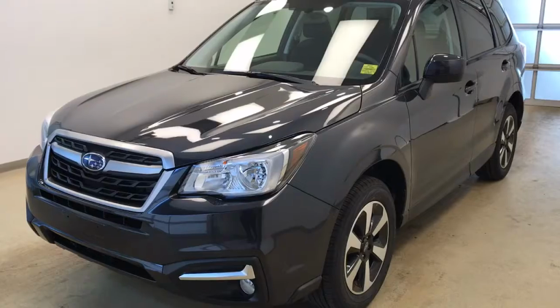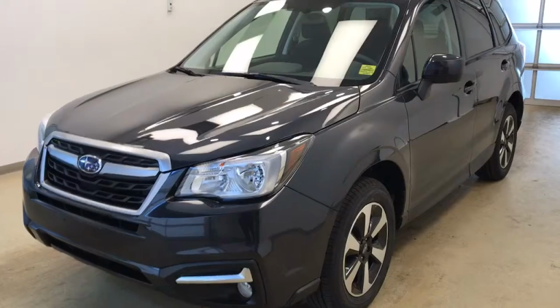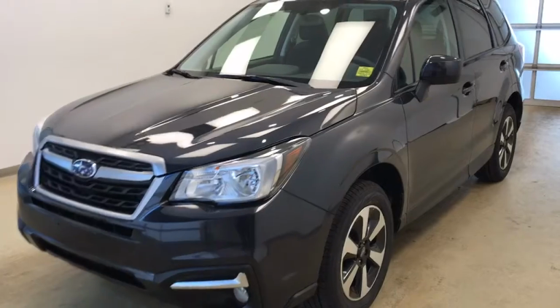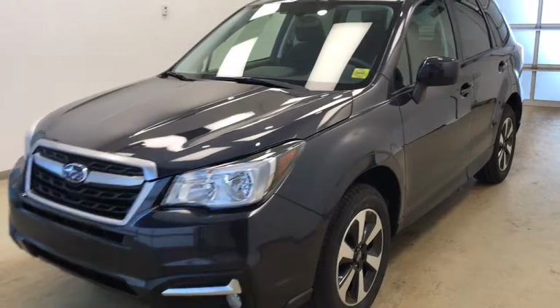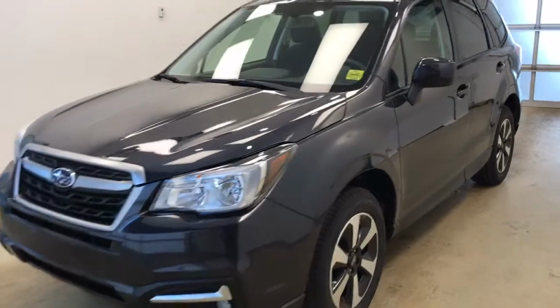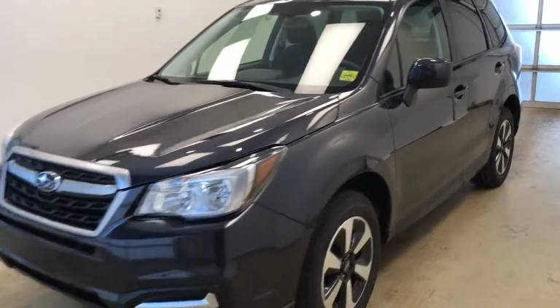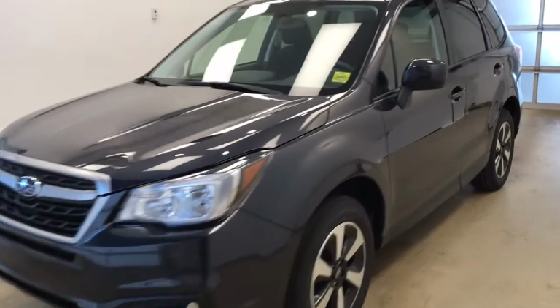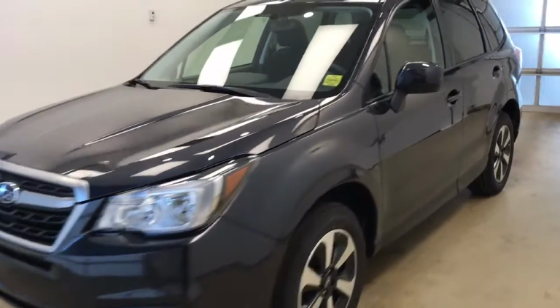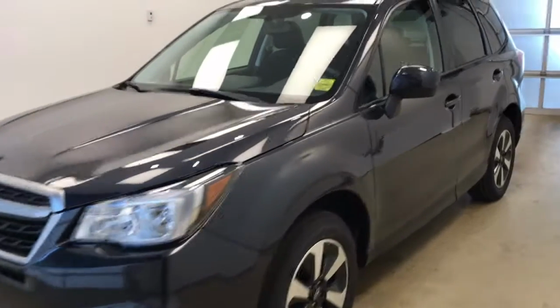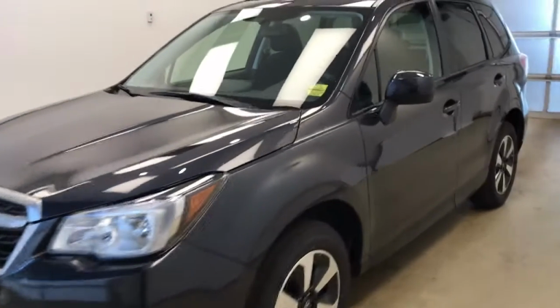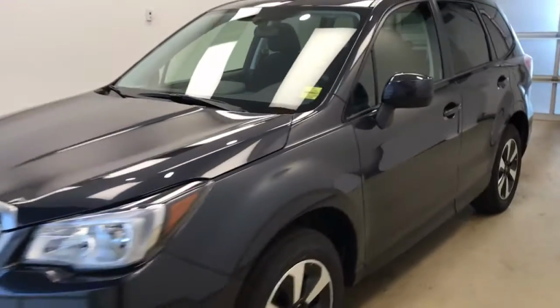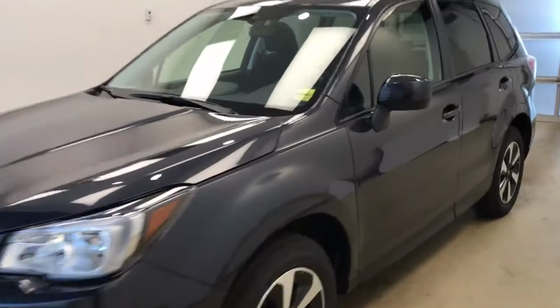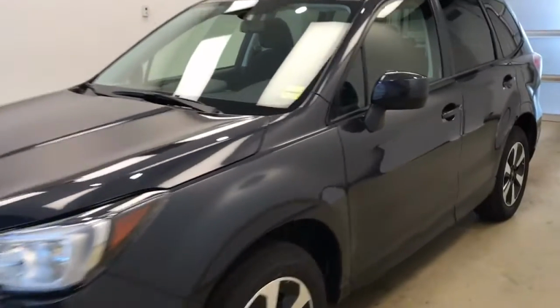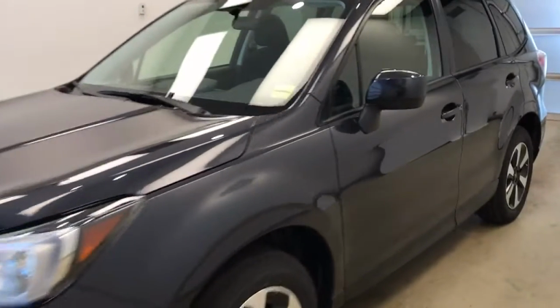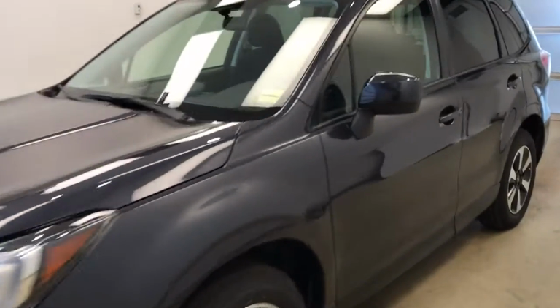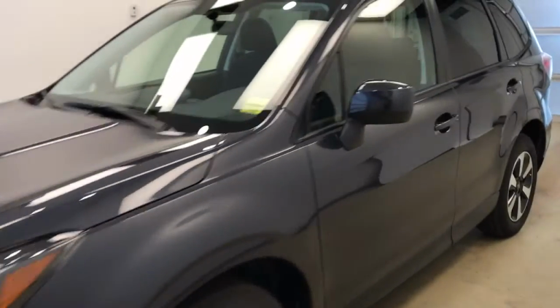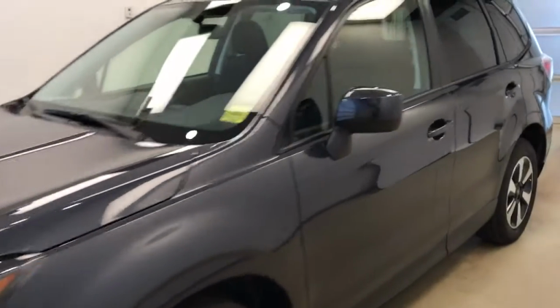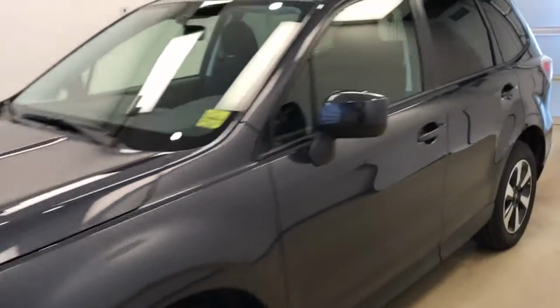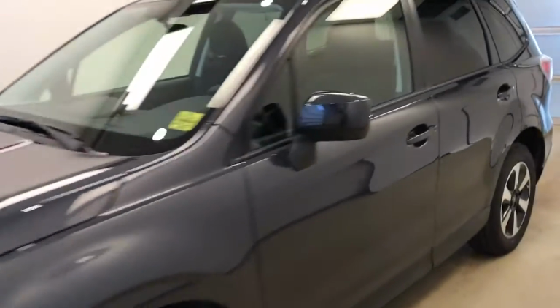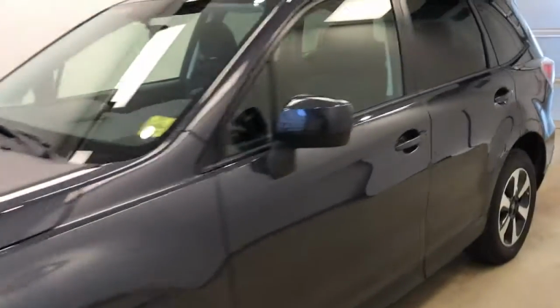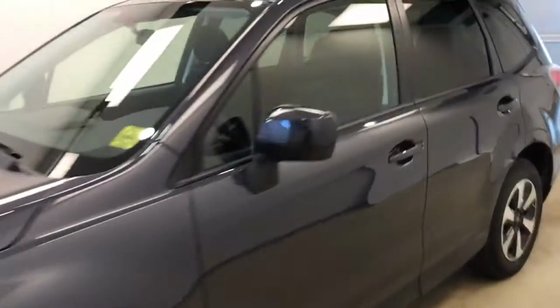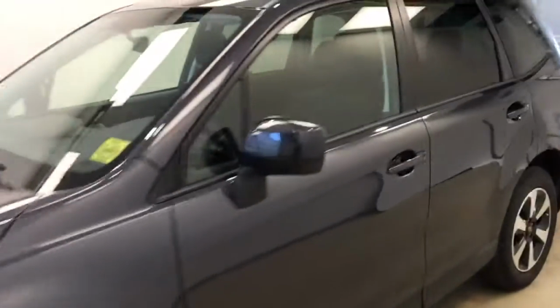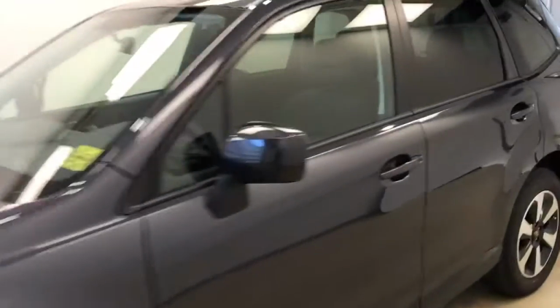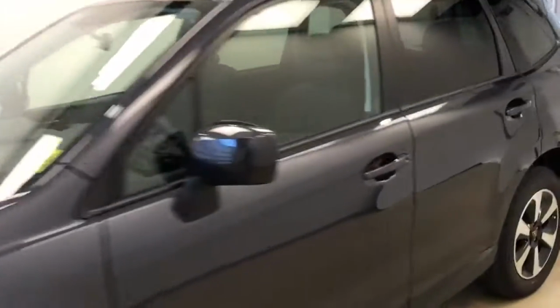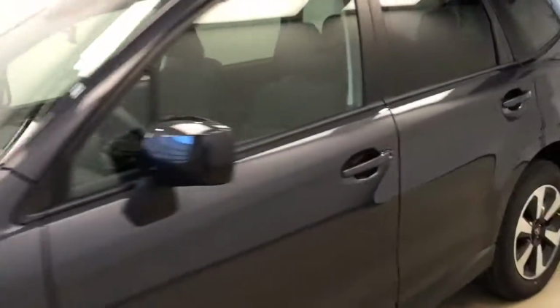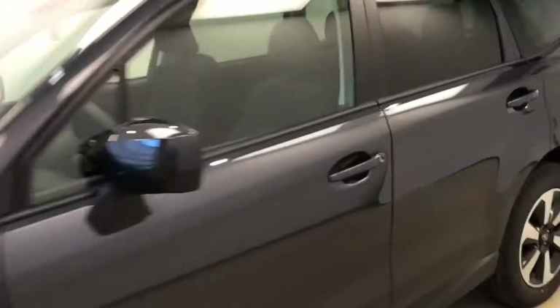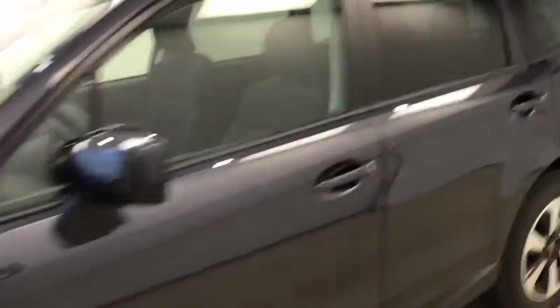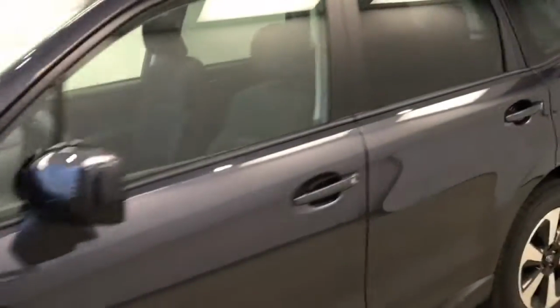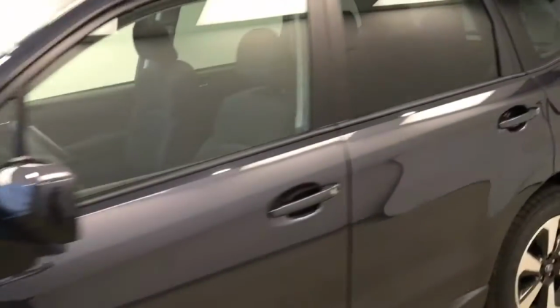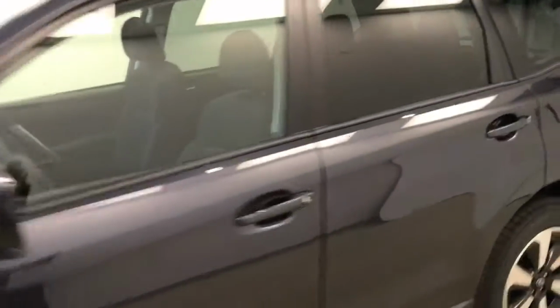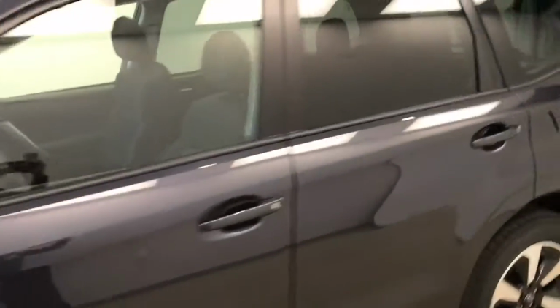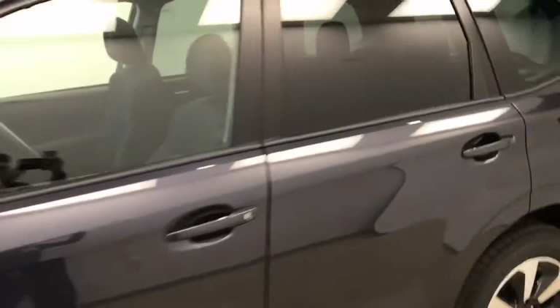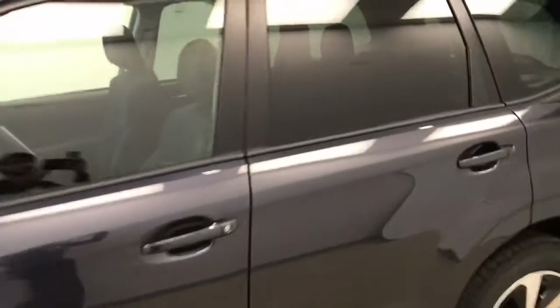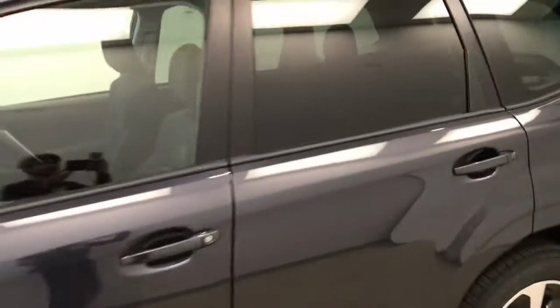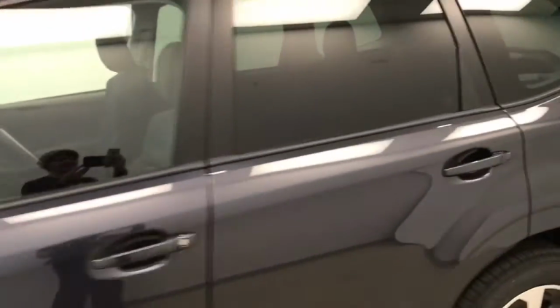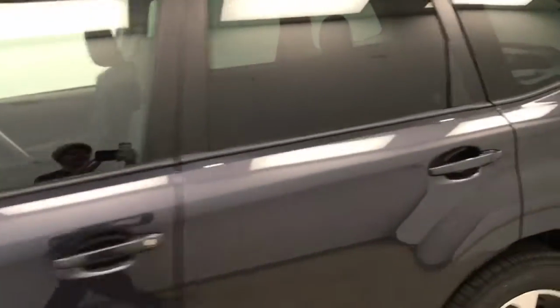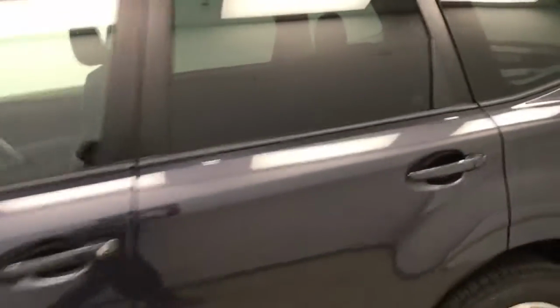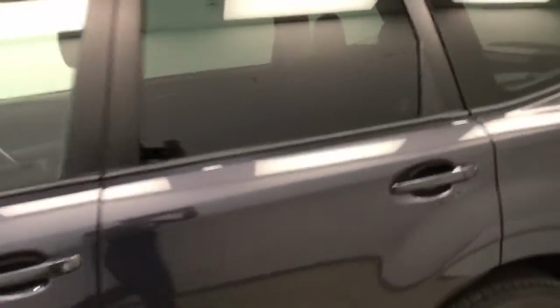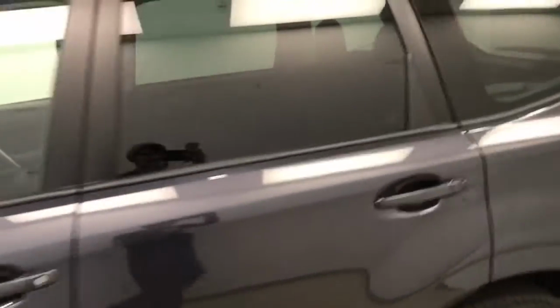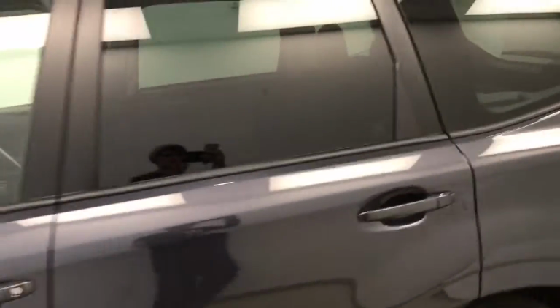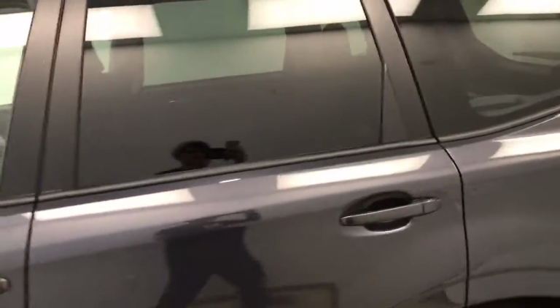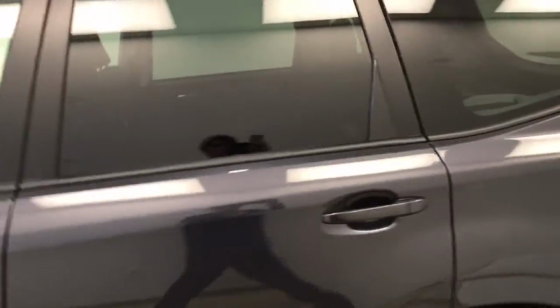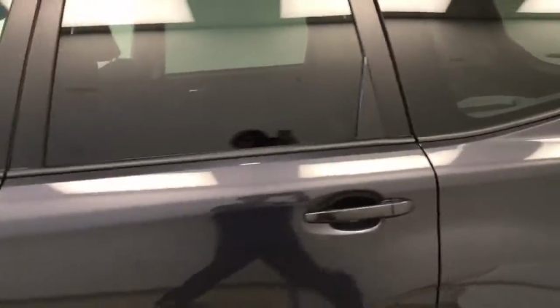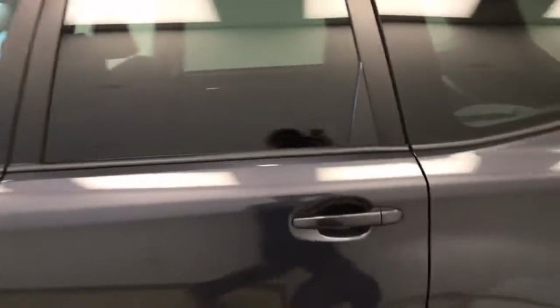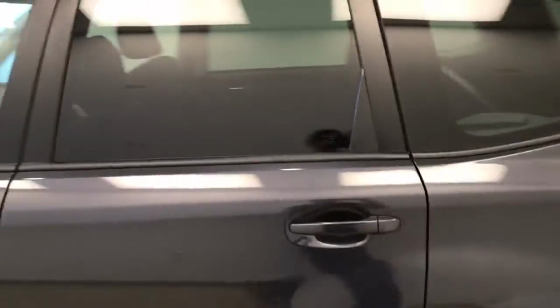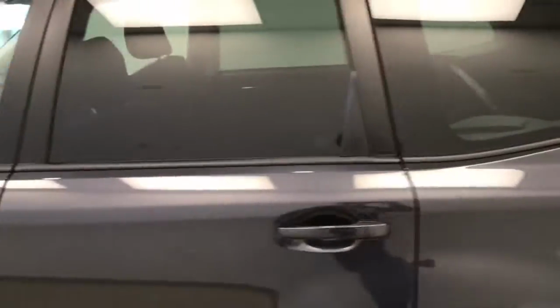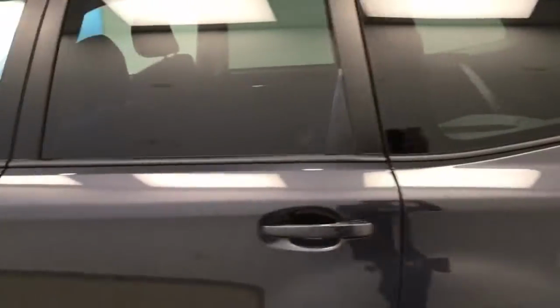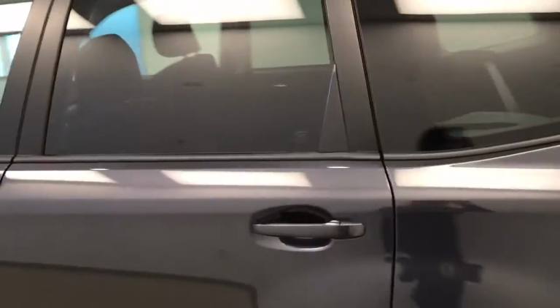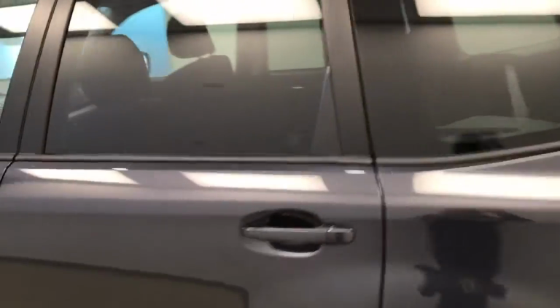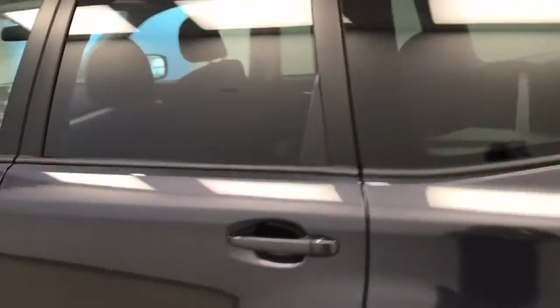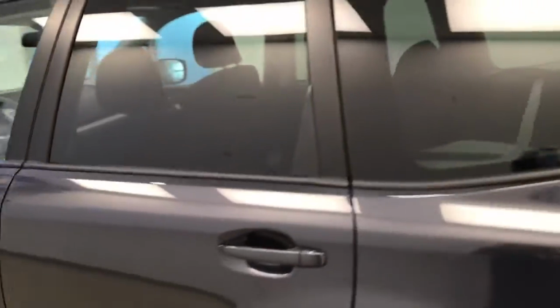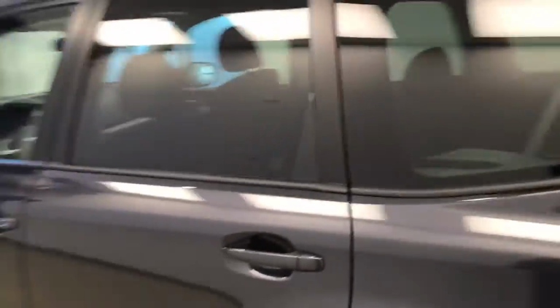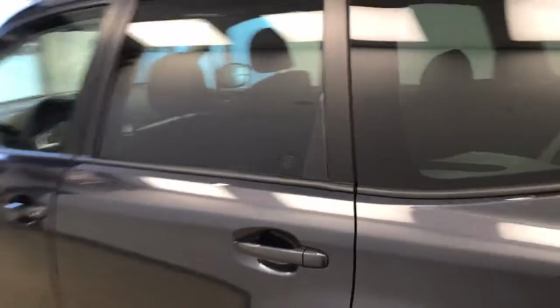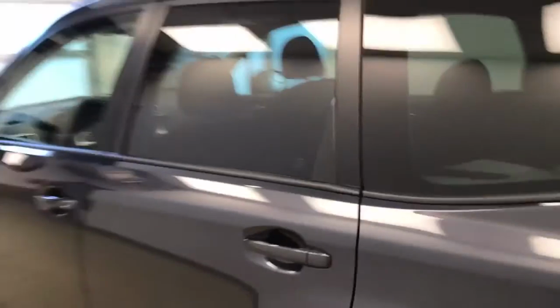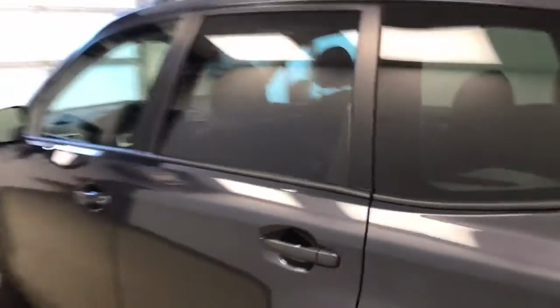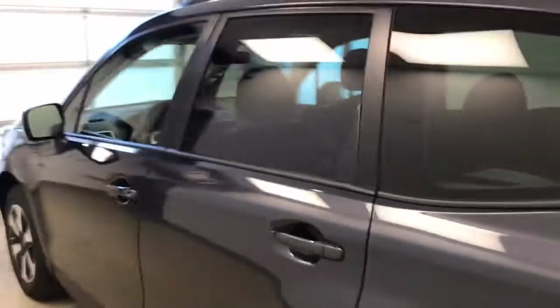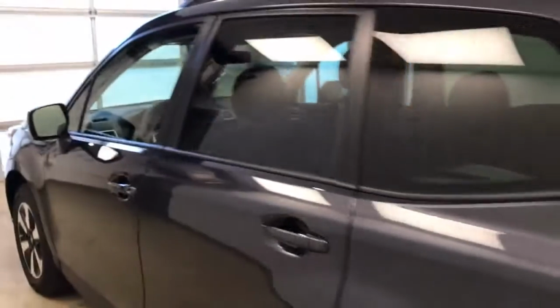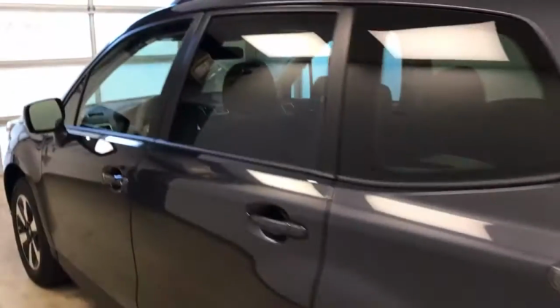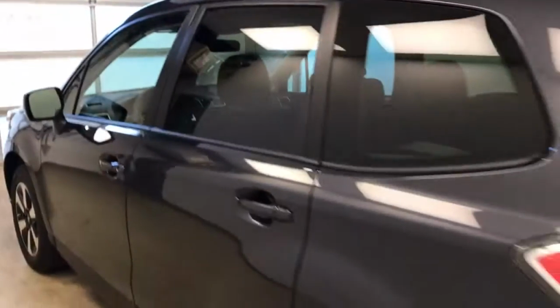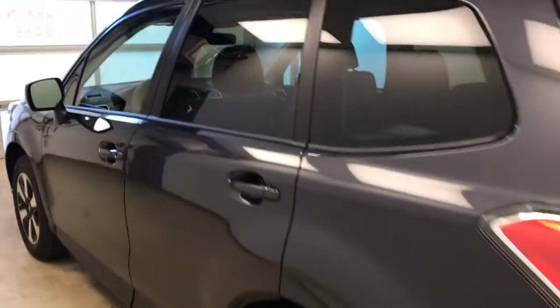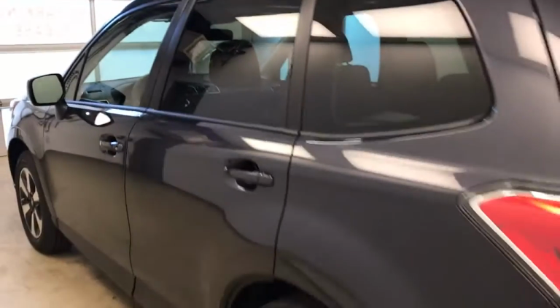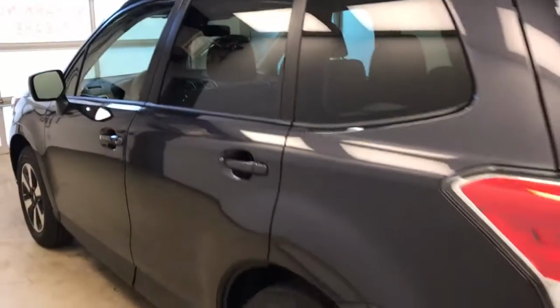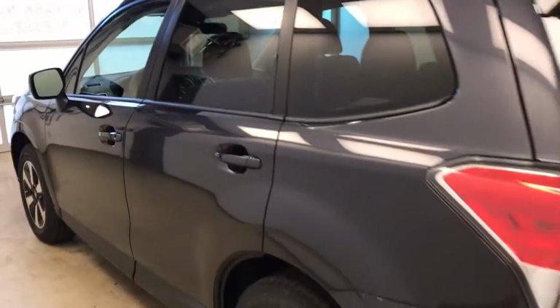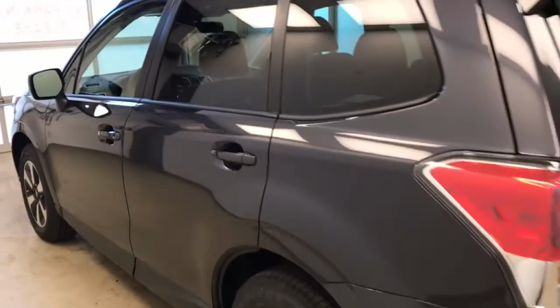This is stock number 184101 on a 2018 Subaru Forester, dark exterior color, dark green.